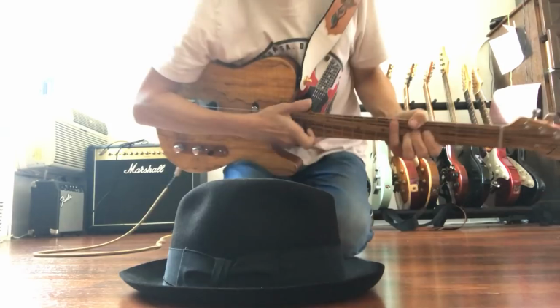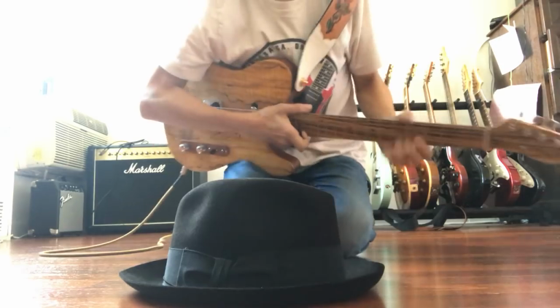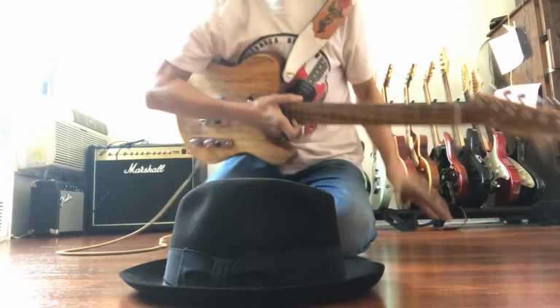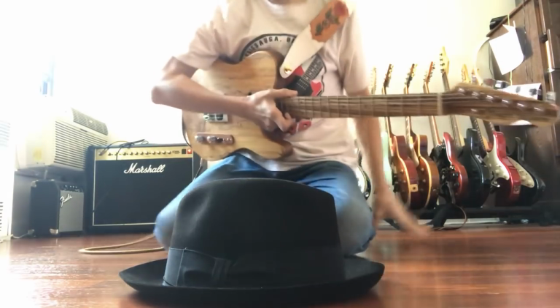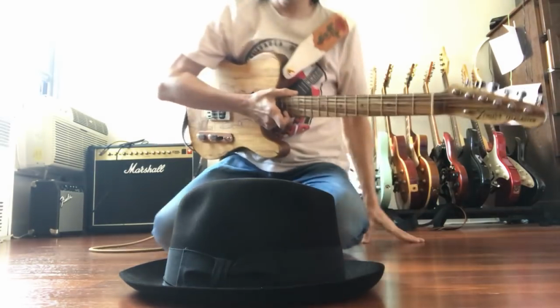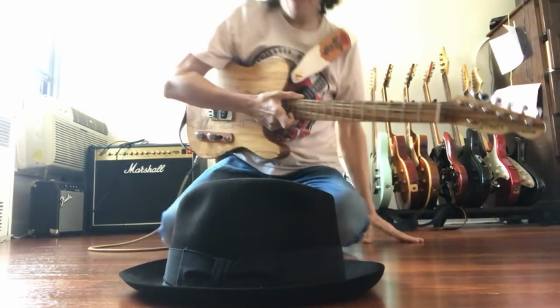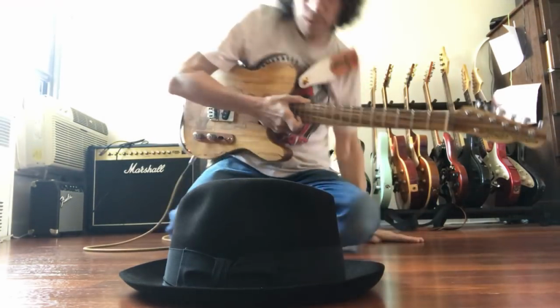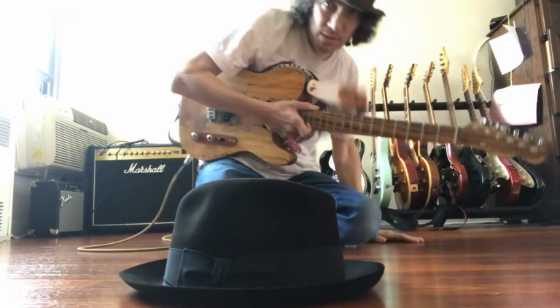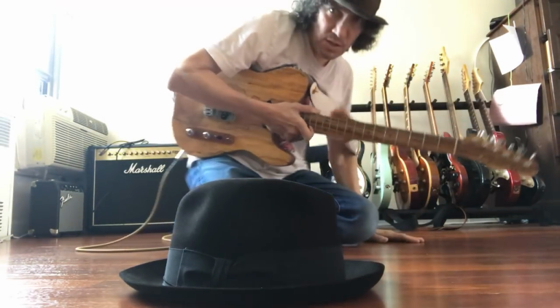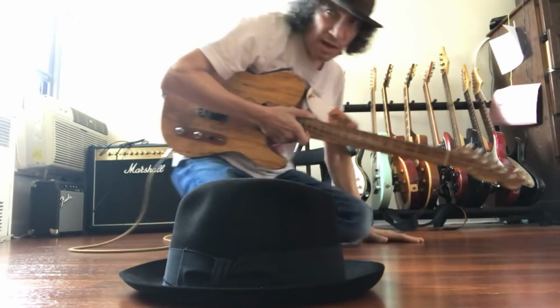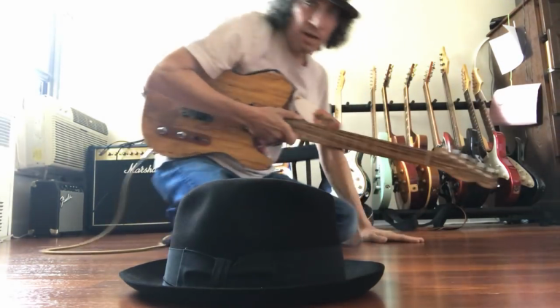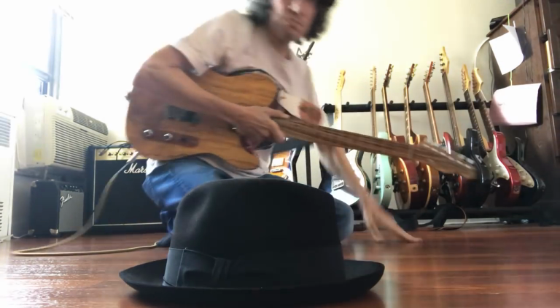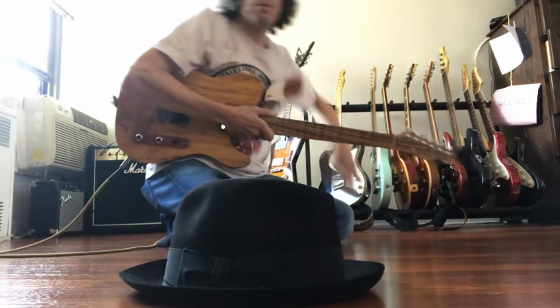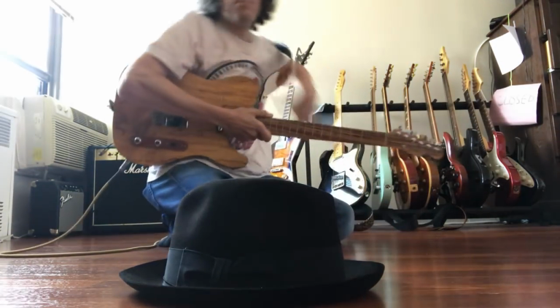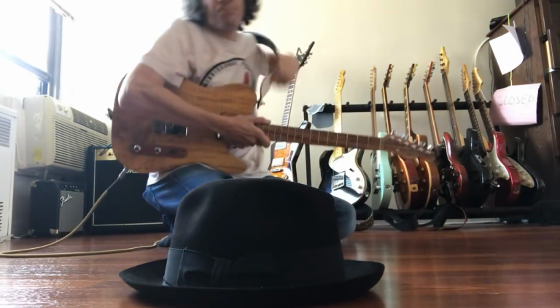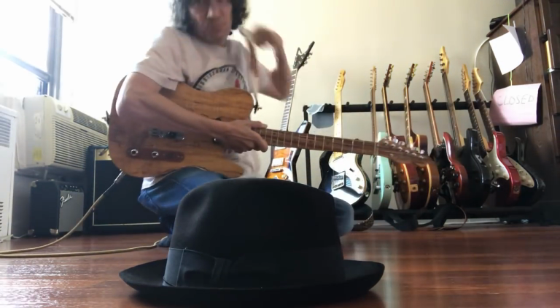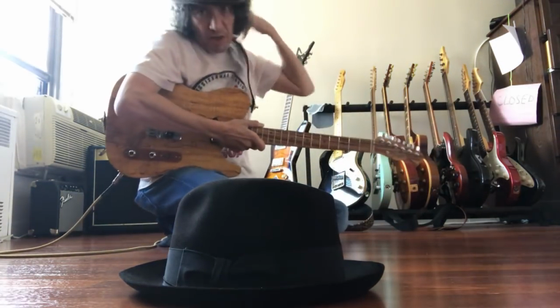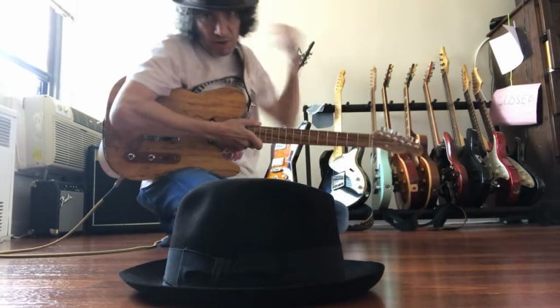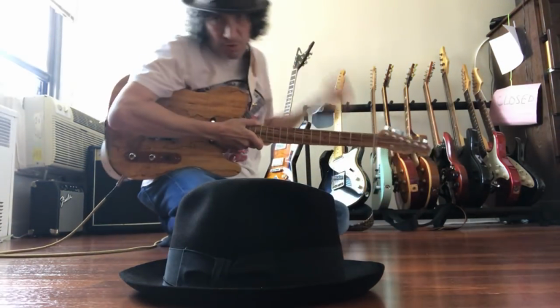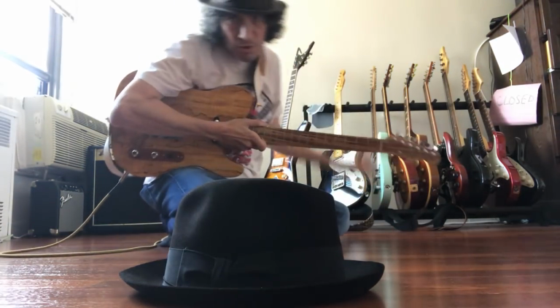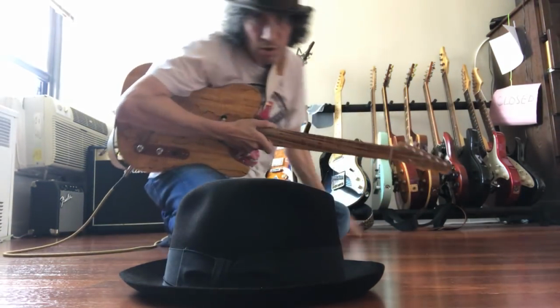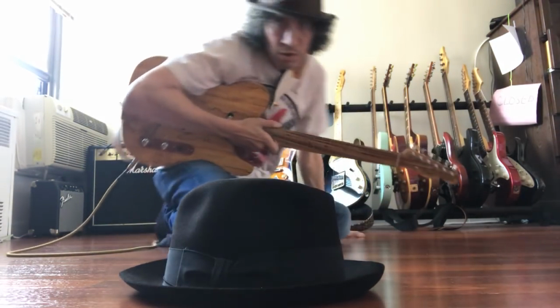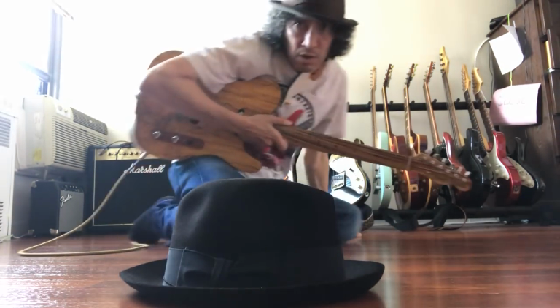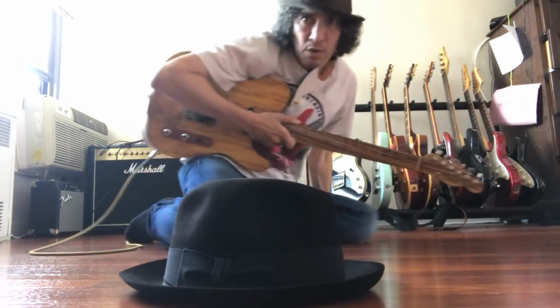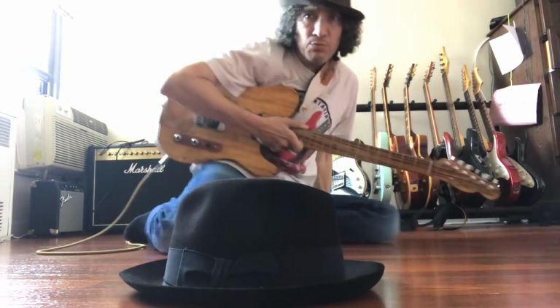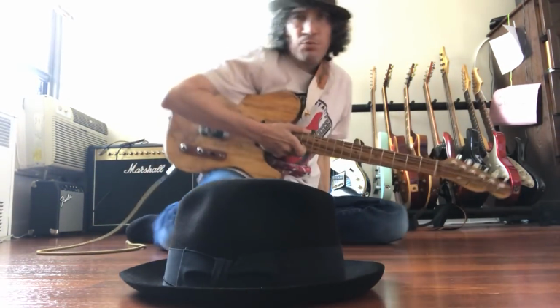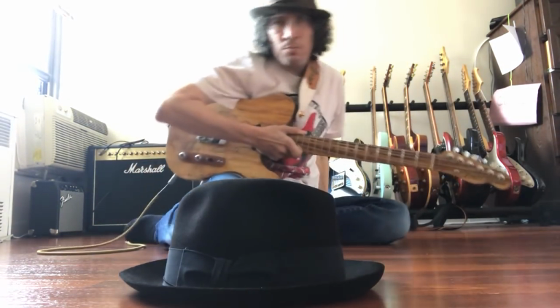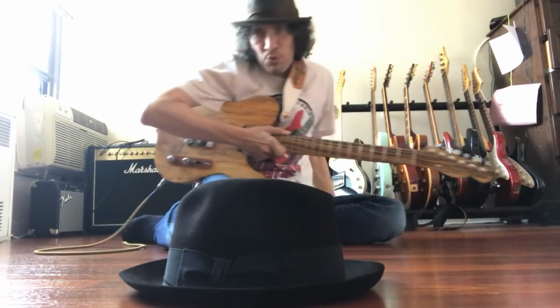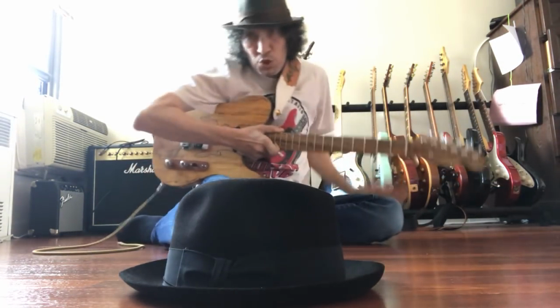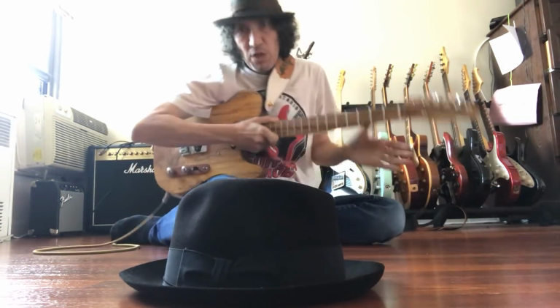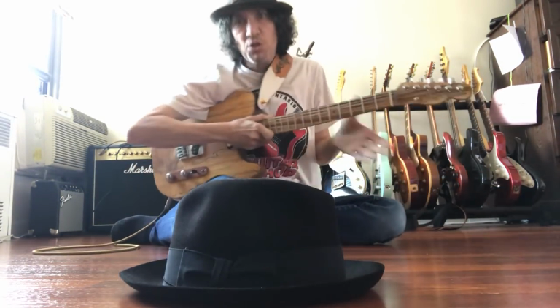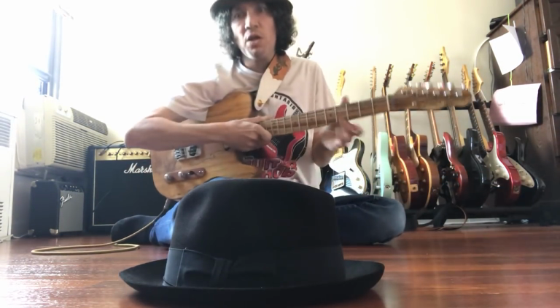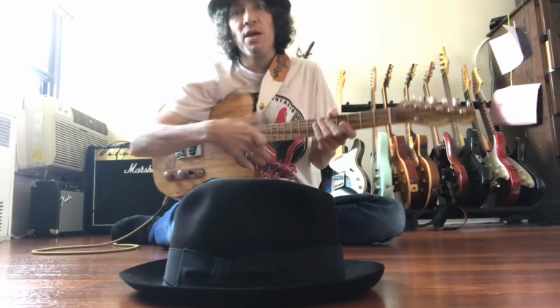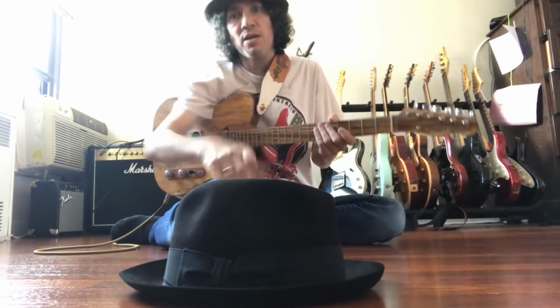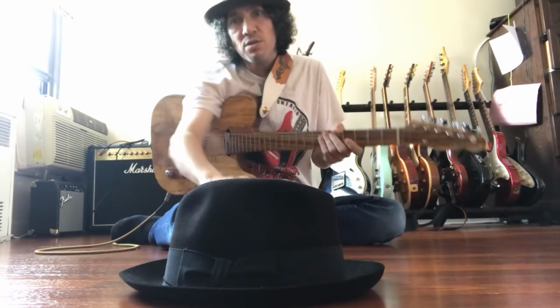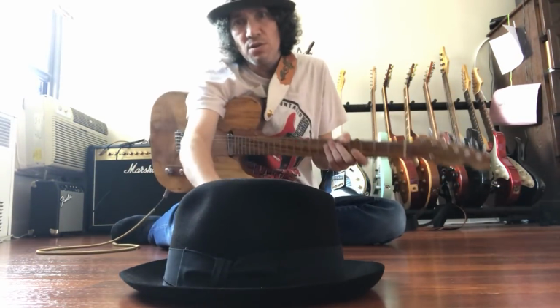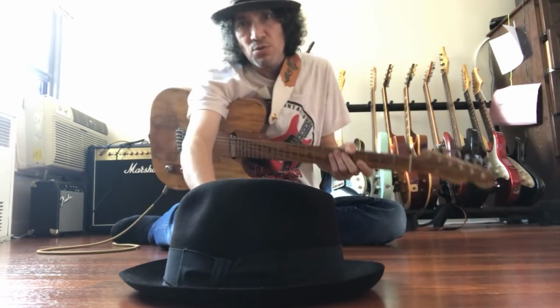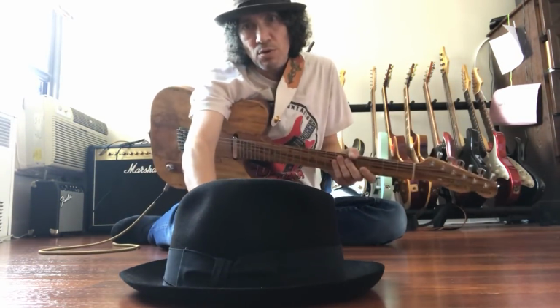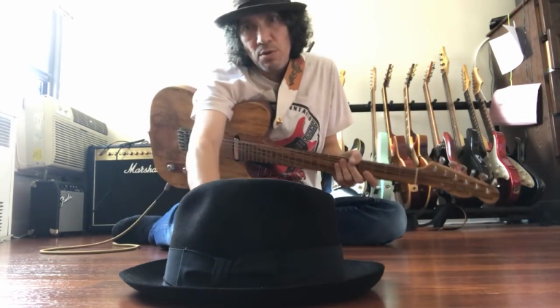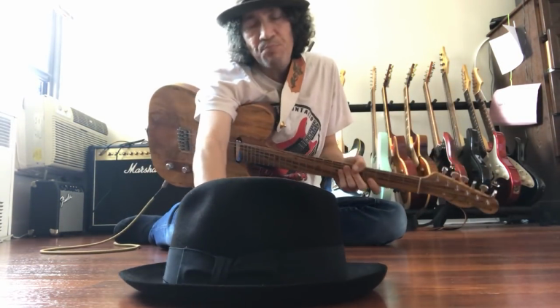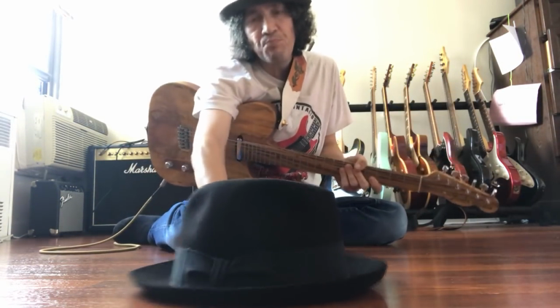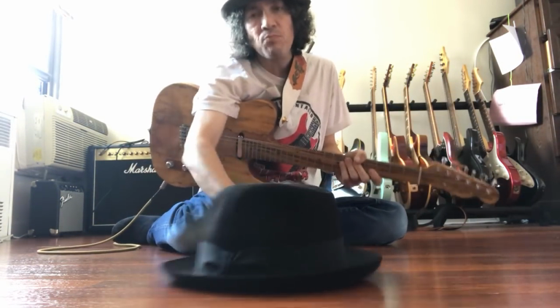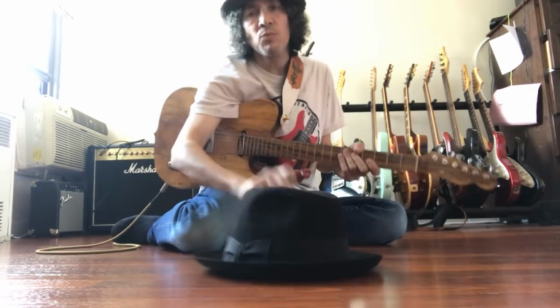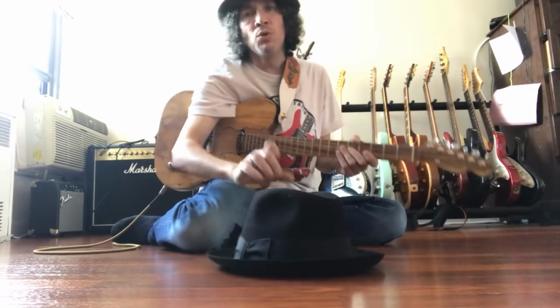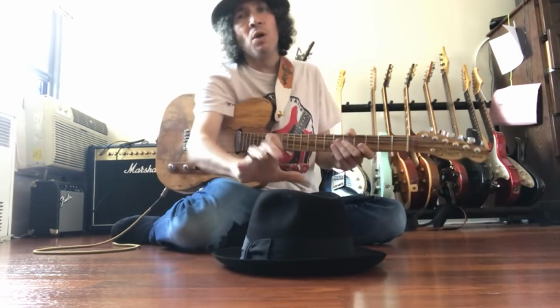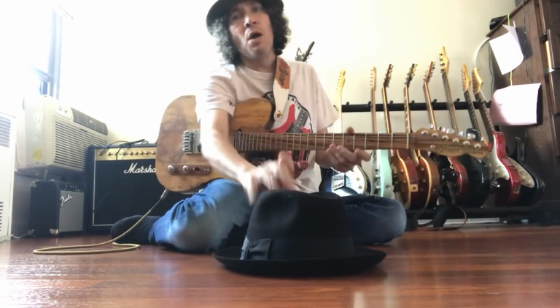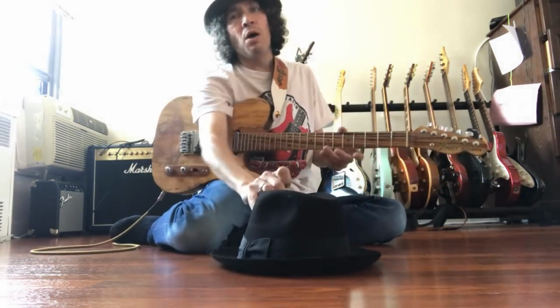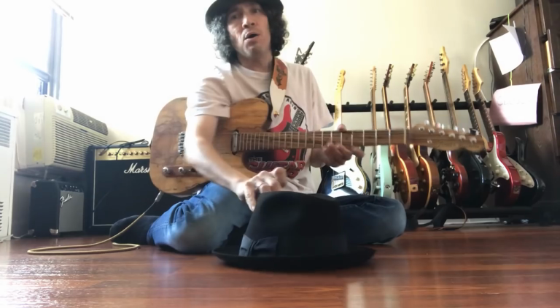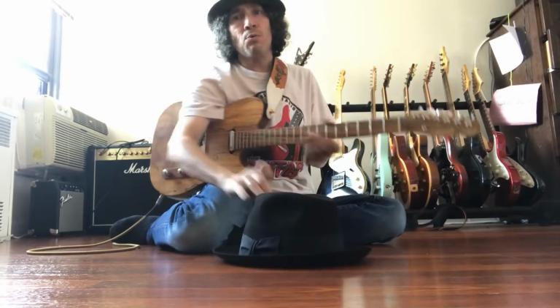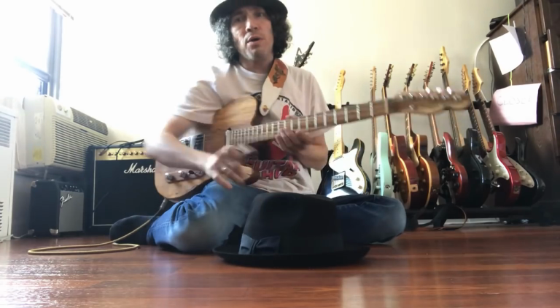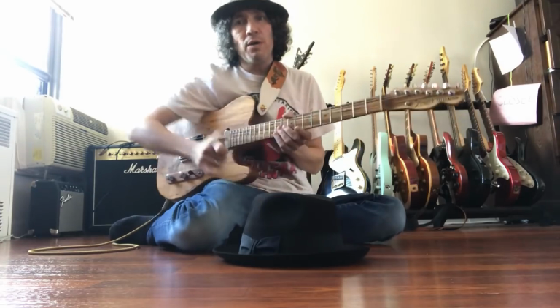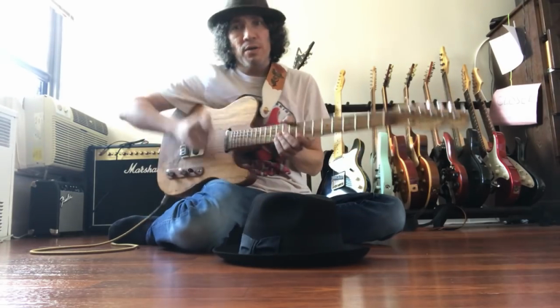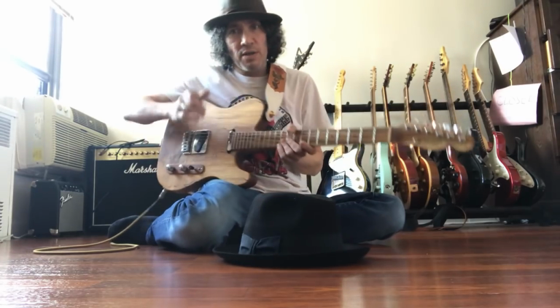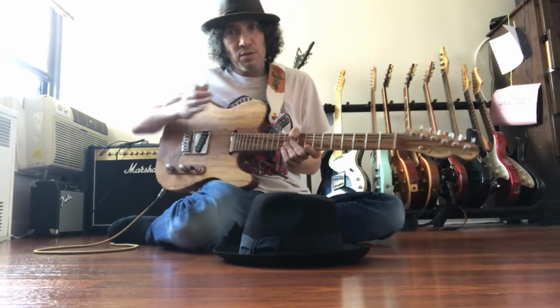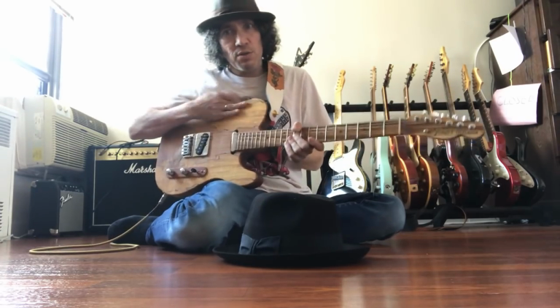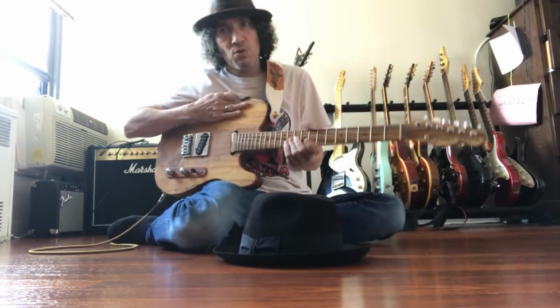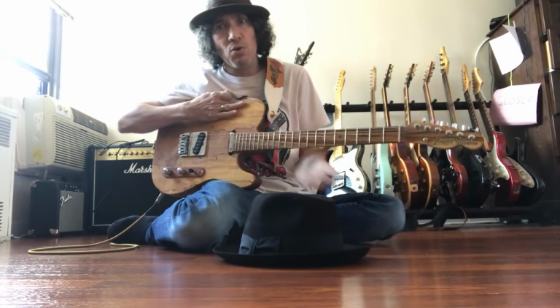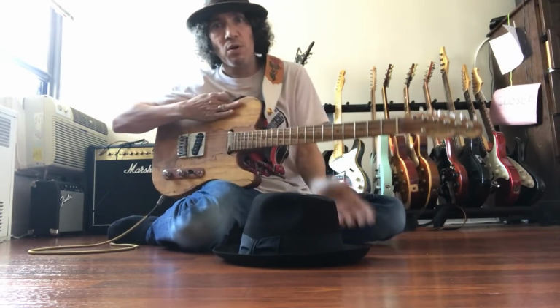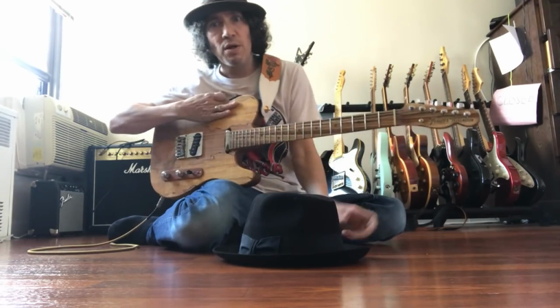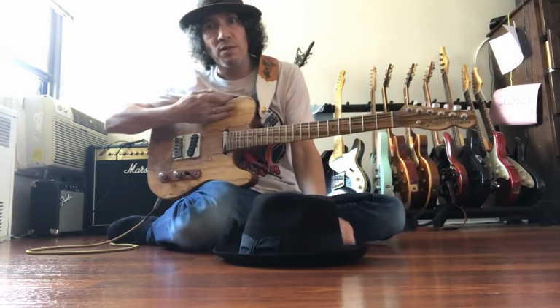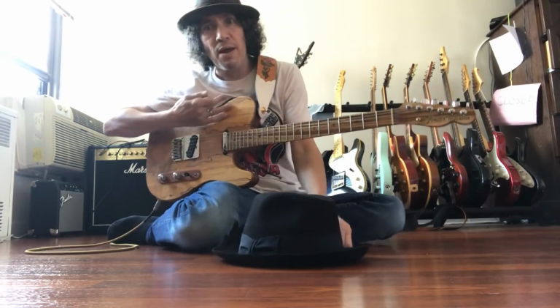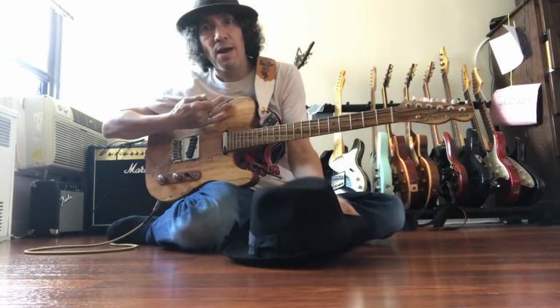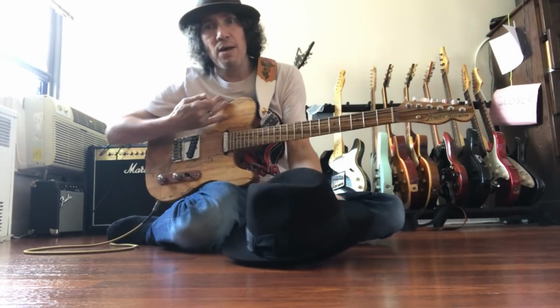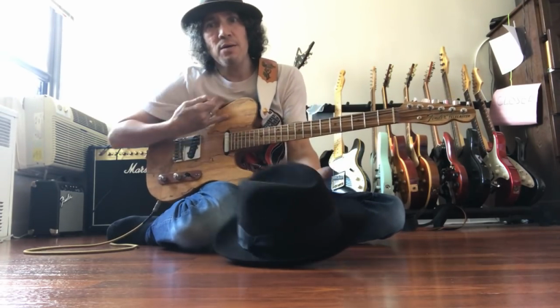Hey, hey, hey, it's Kev, Kevin, from JJ Hat Center. I got the guitar, I got the hat.